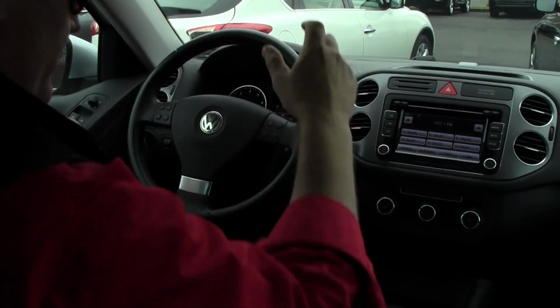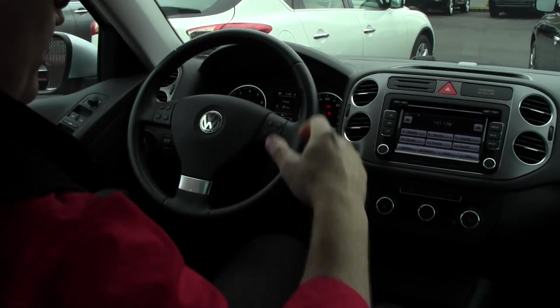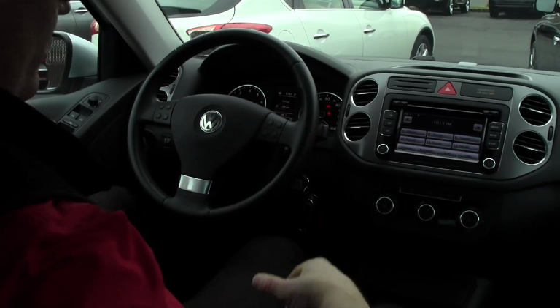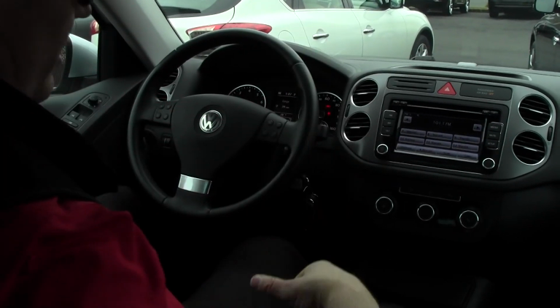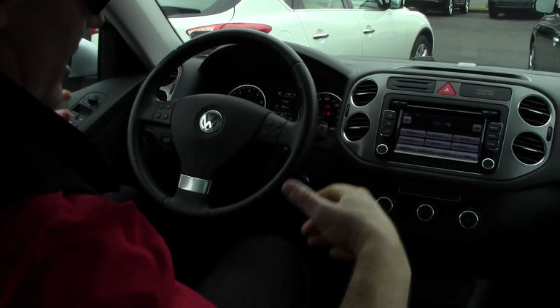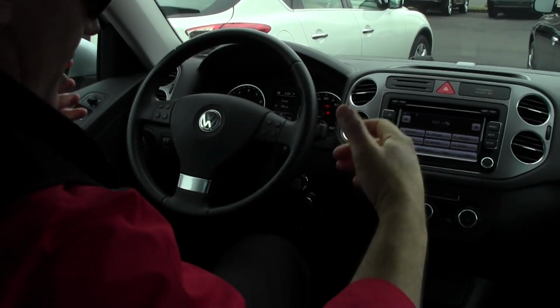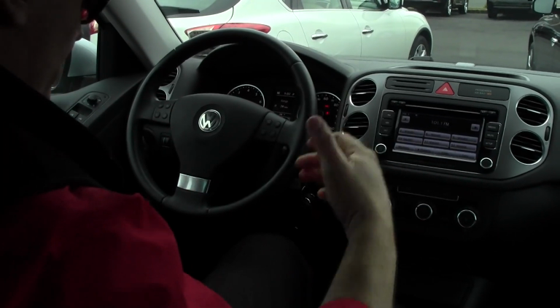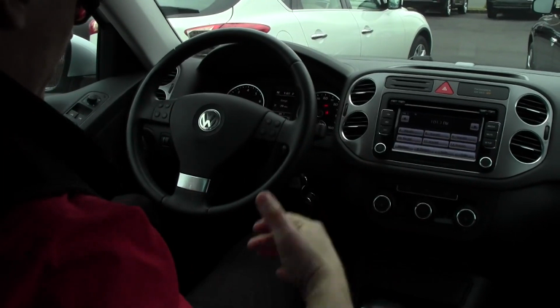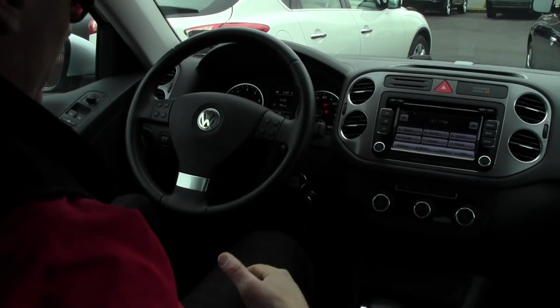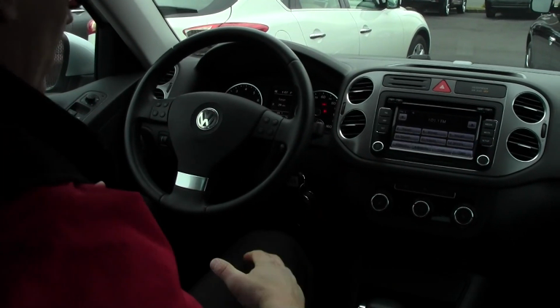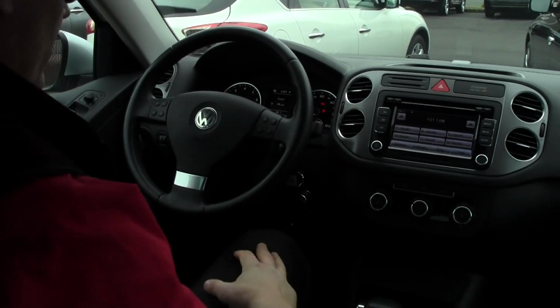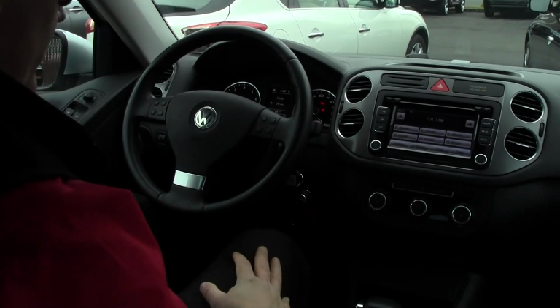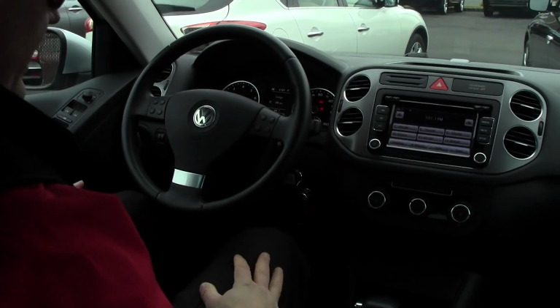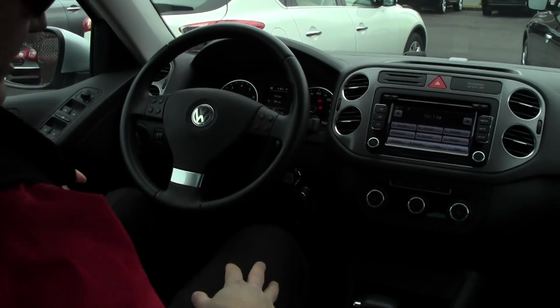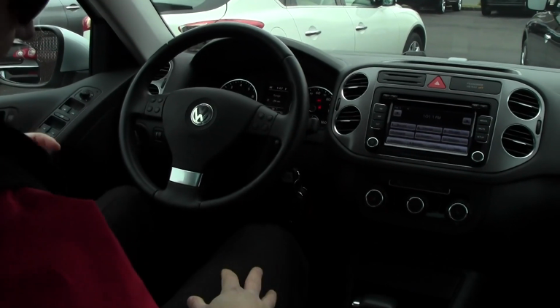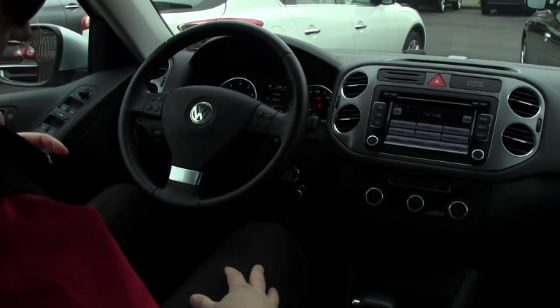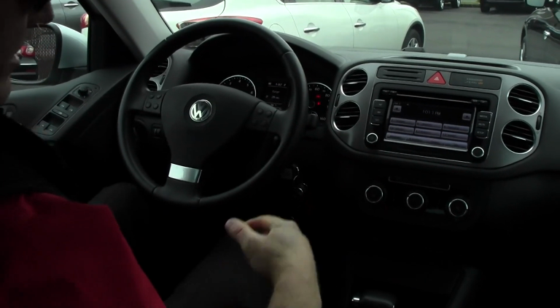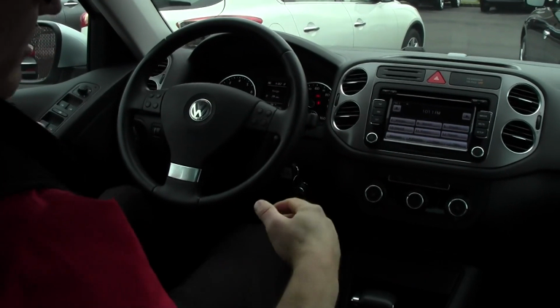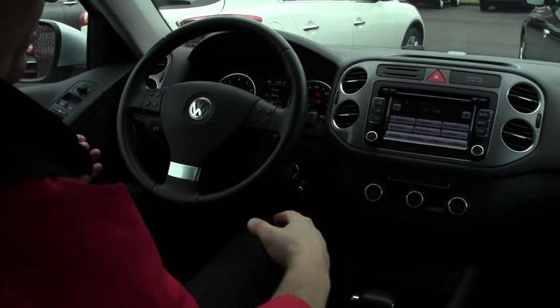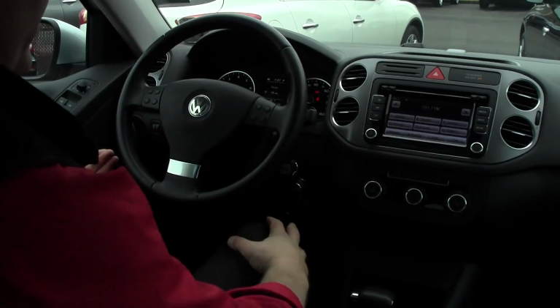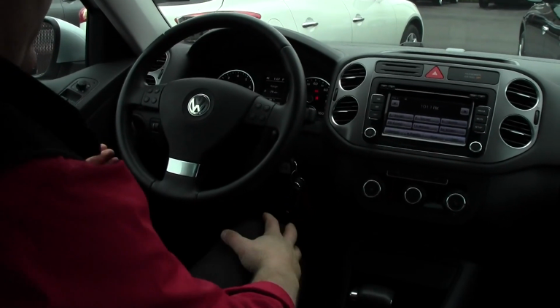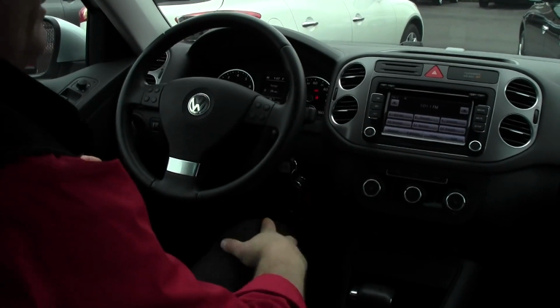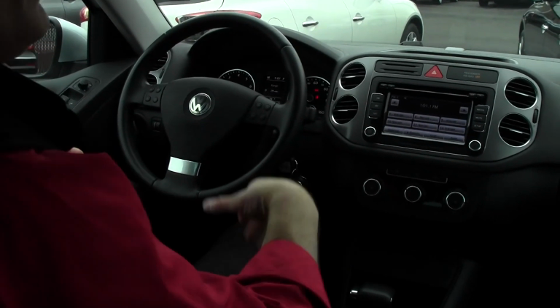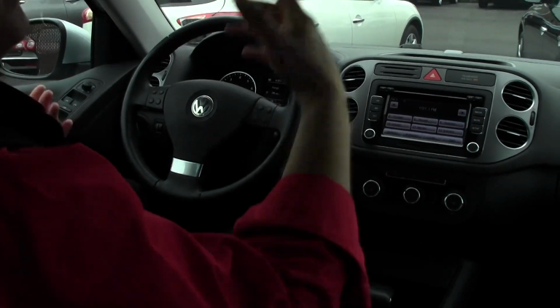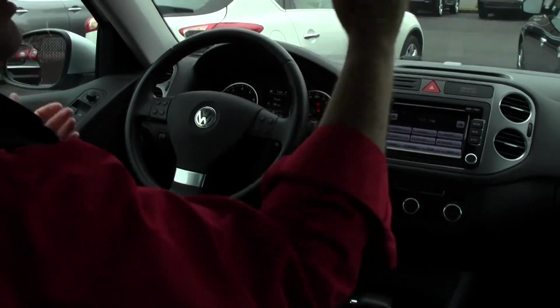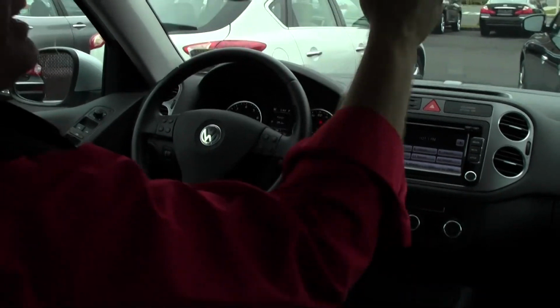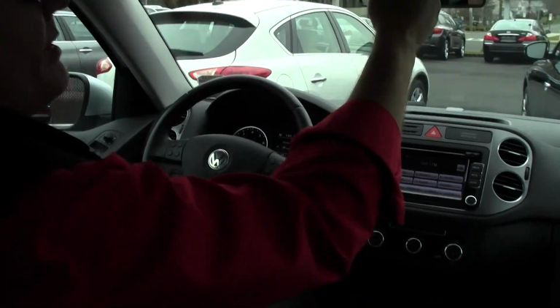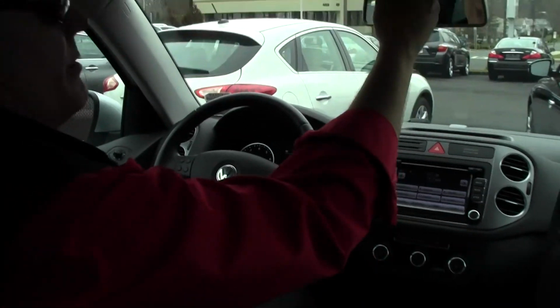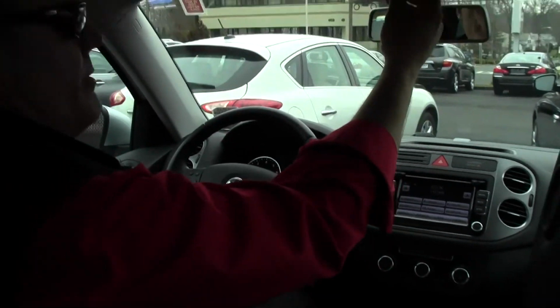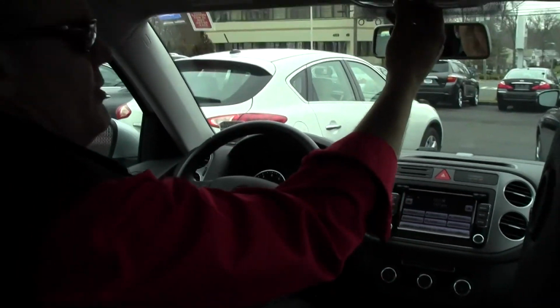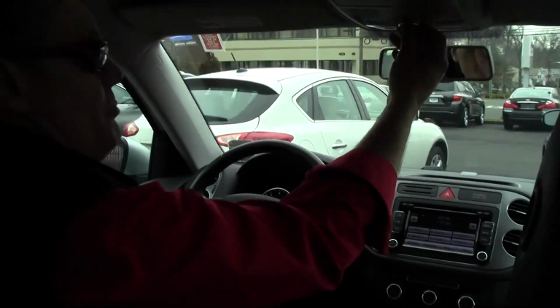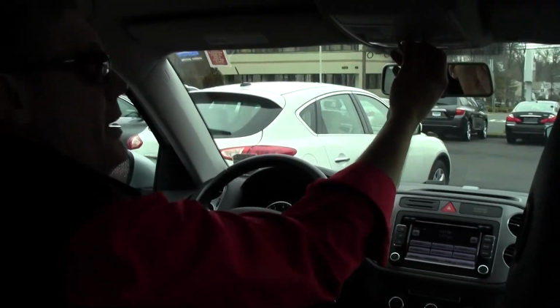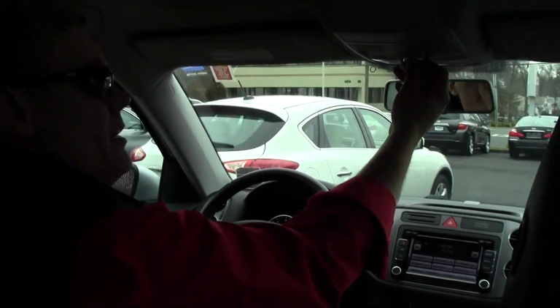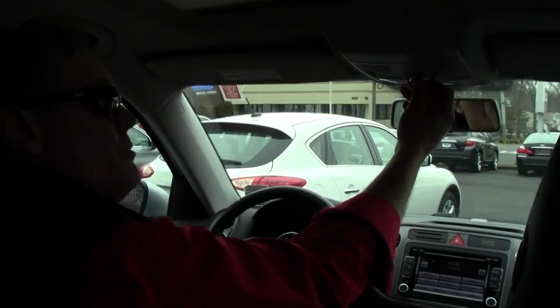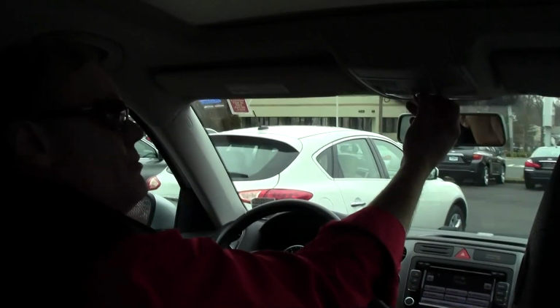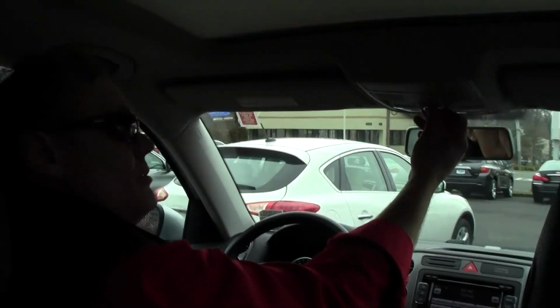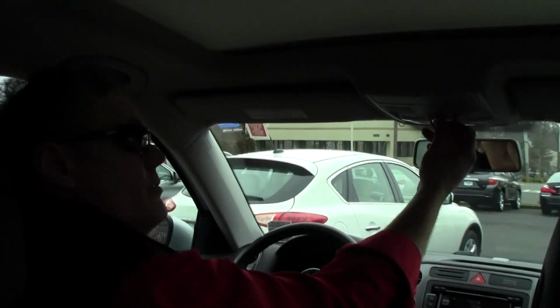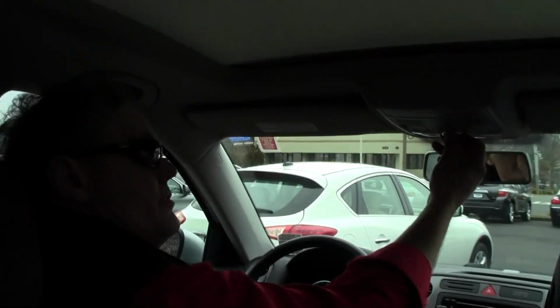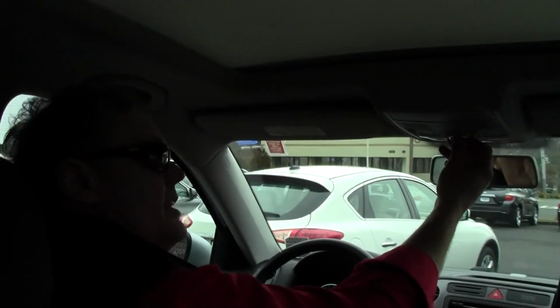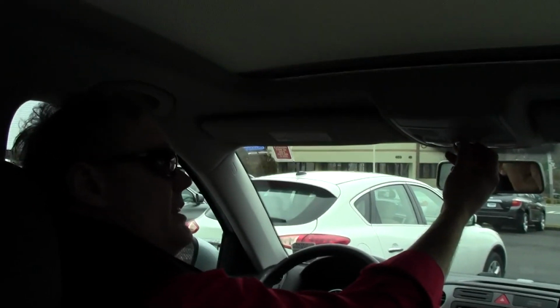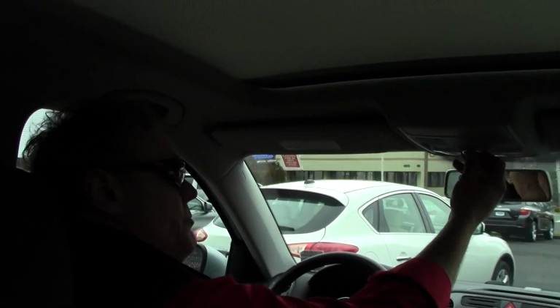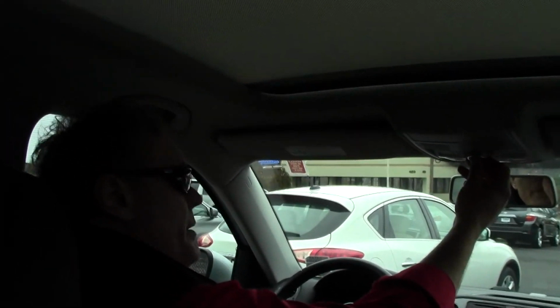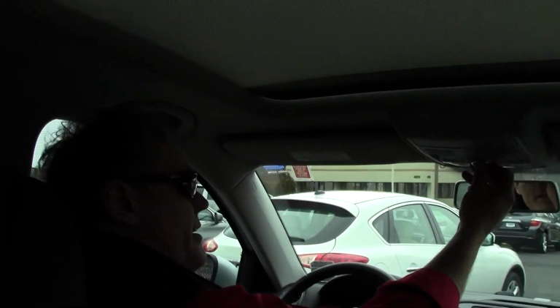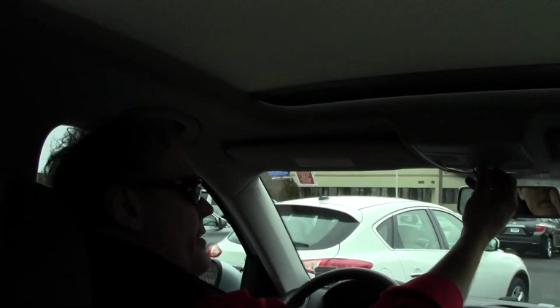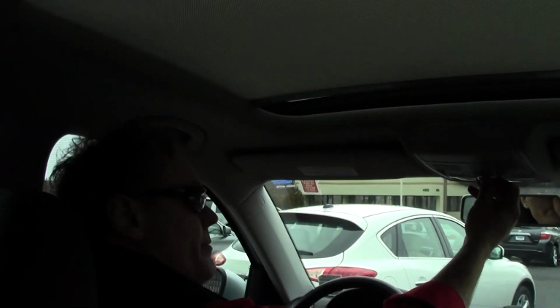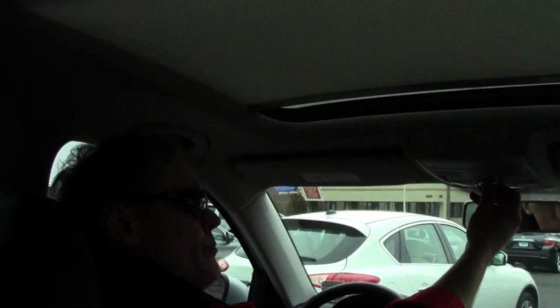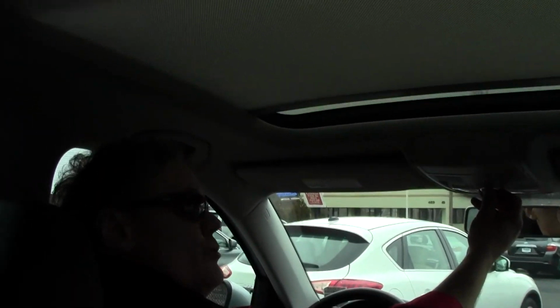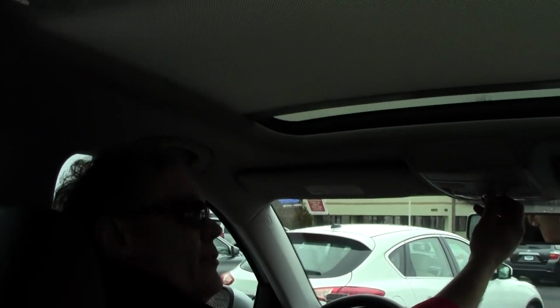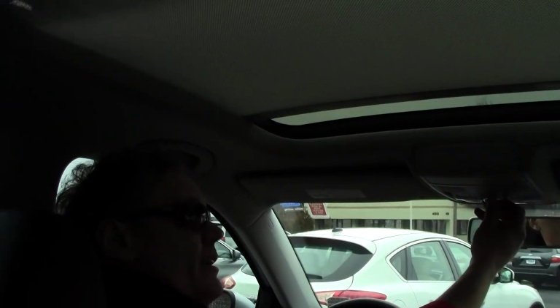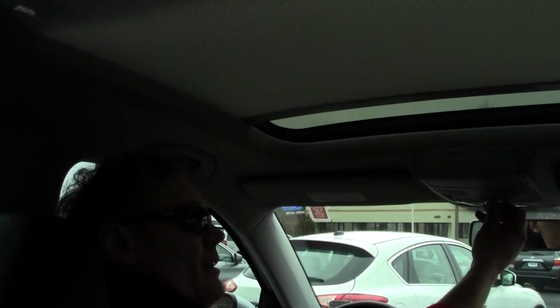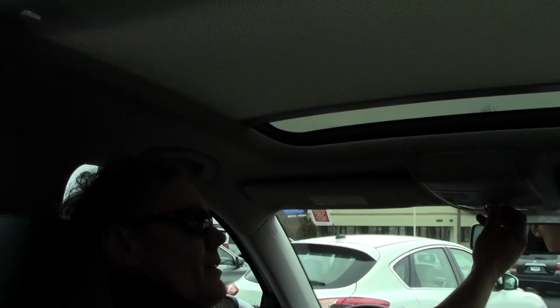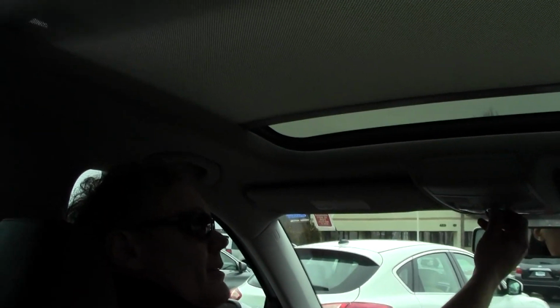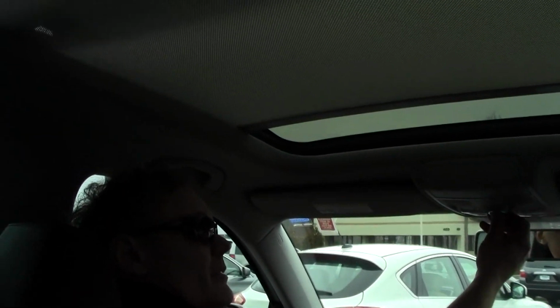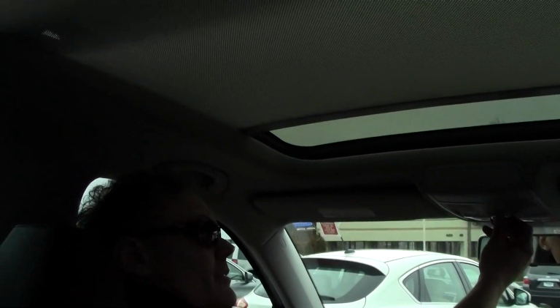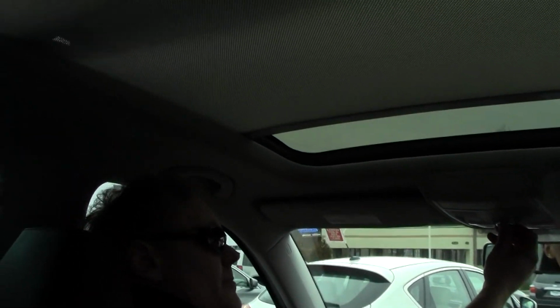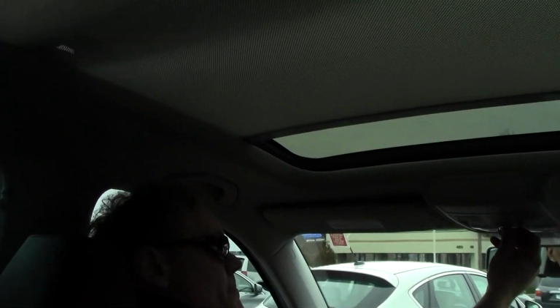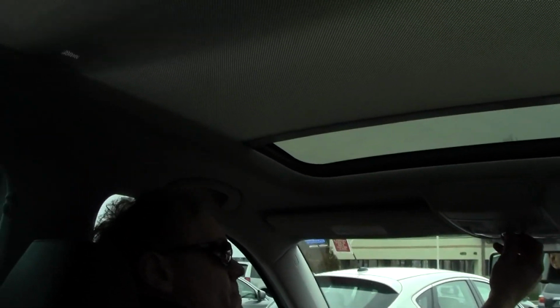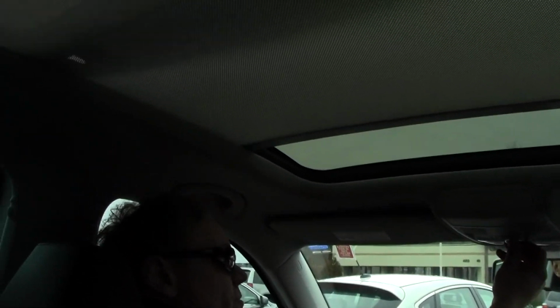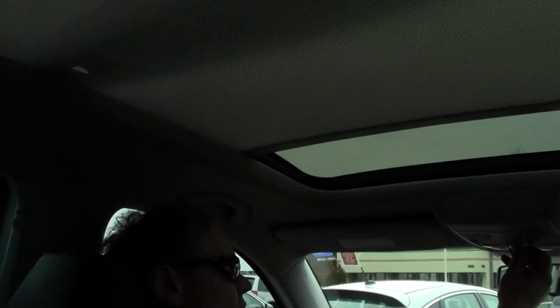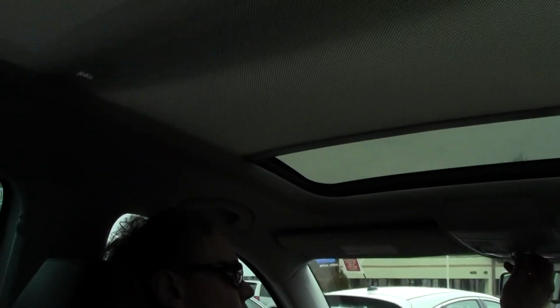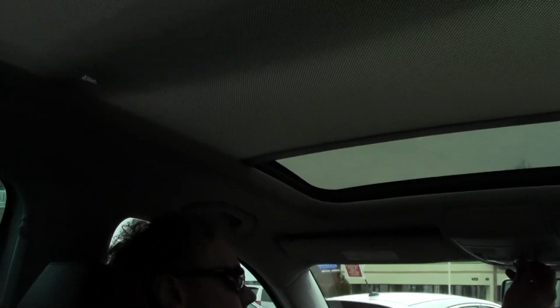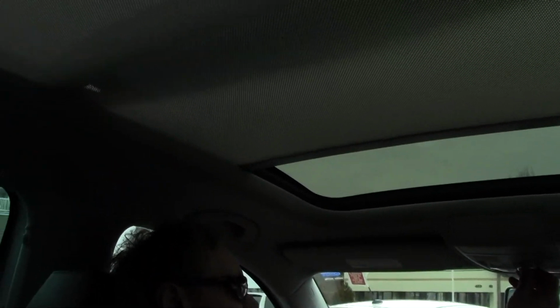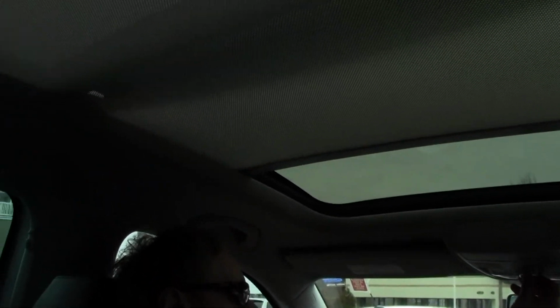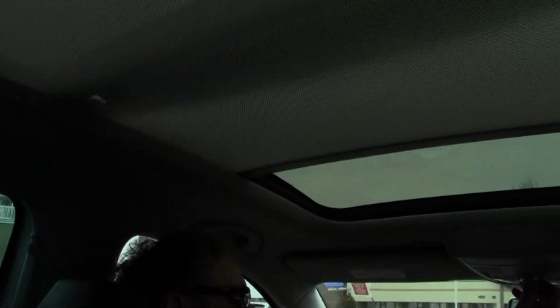I'm over 6 feet tall with pretty long legs, and there's plenty of leg room and plenty of head room even with this power moonroof. Check out this panoramic moonroof — it's enormous.